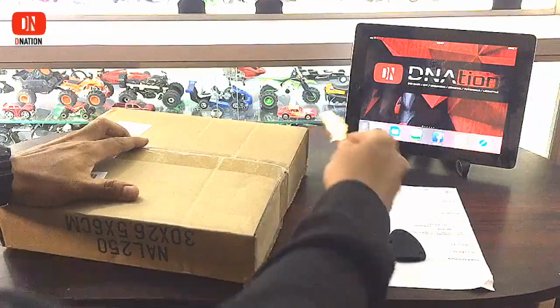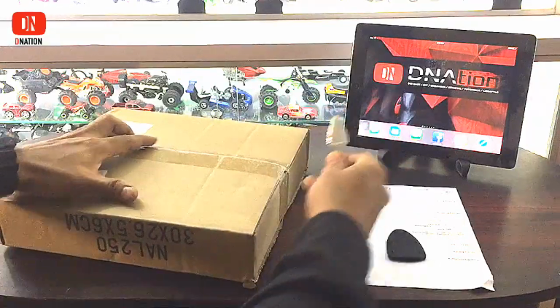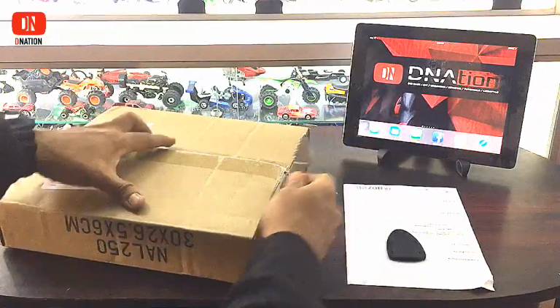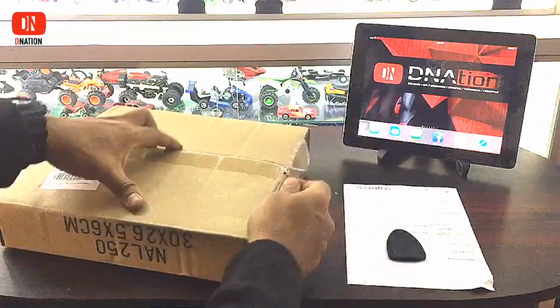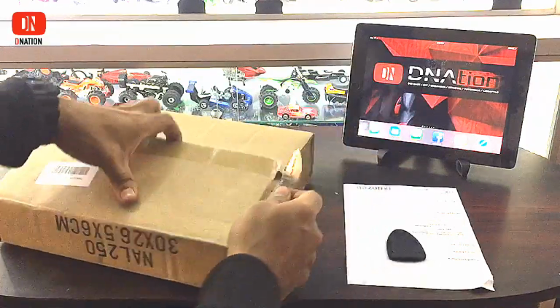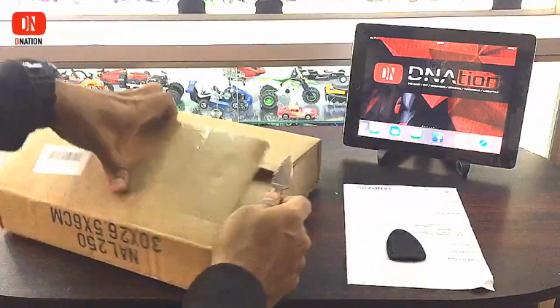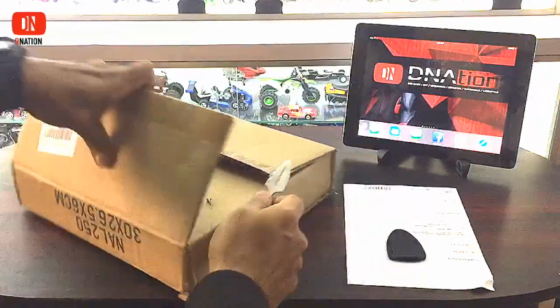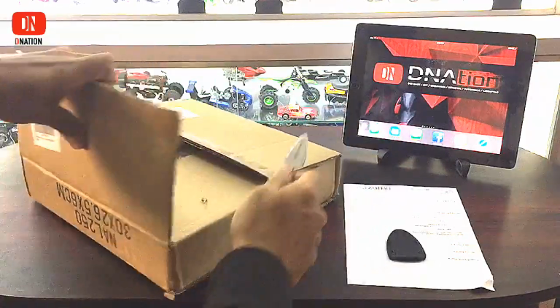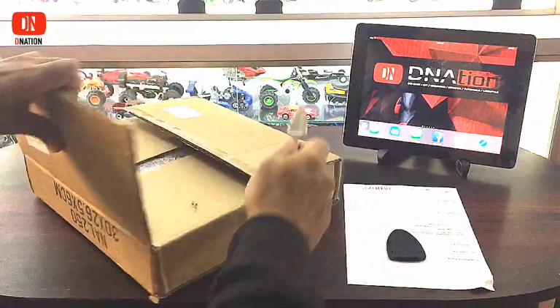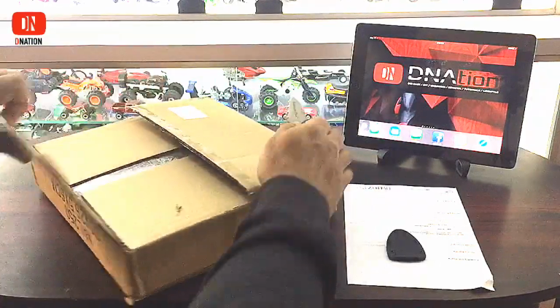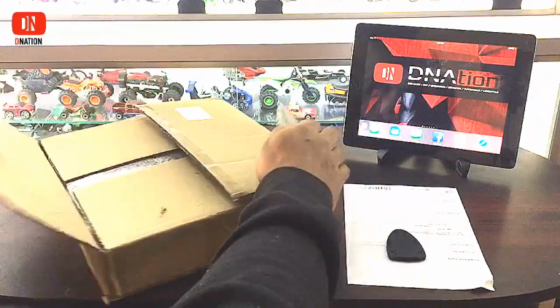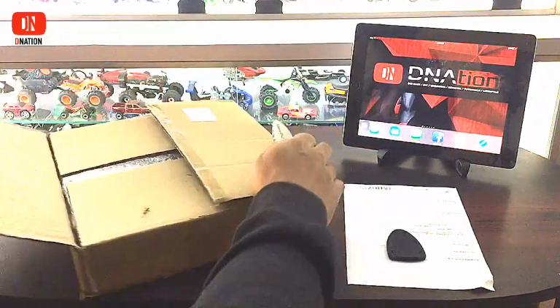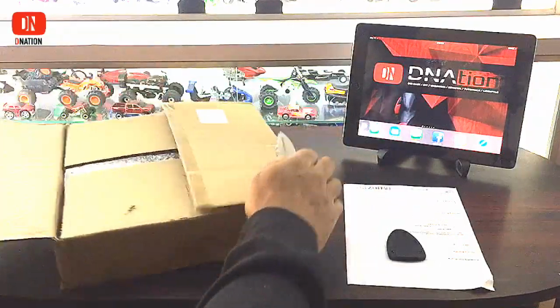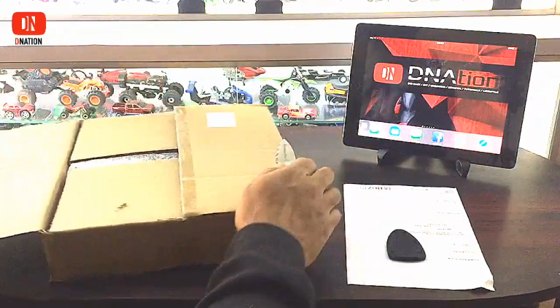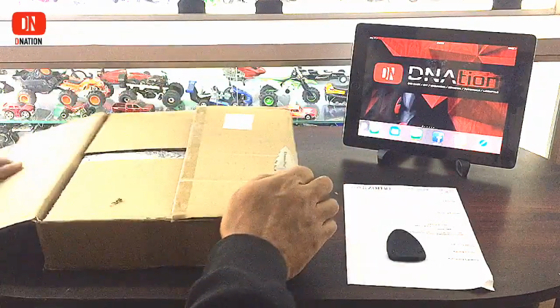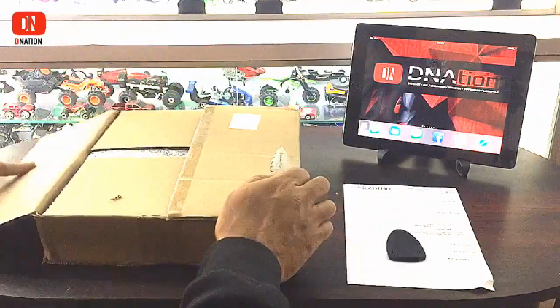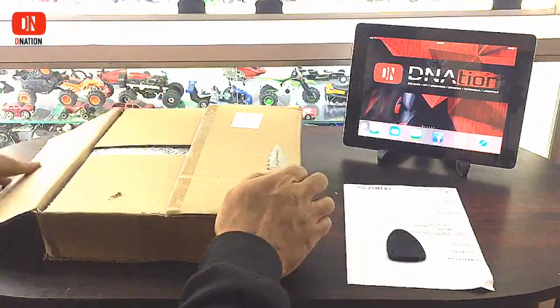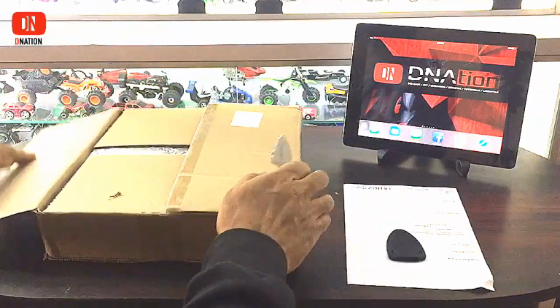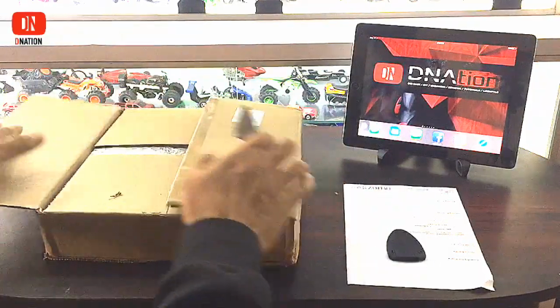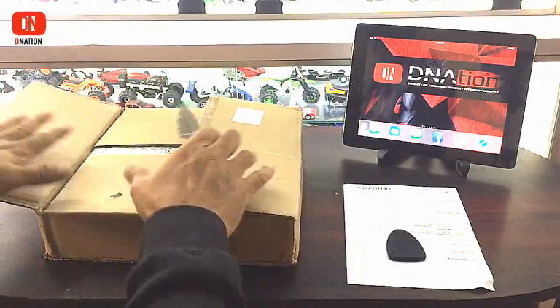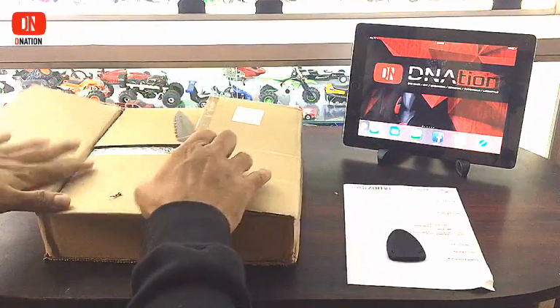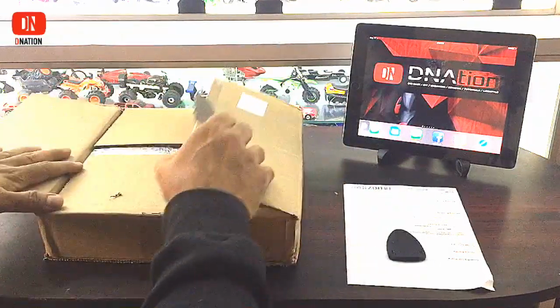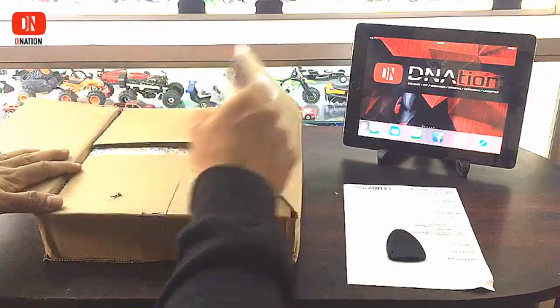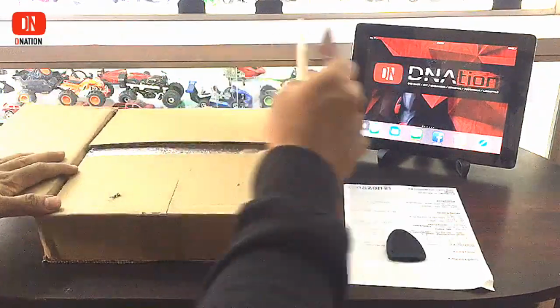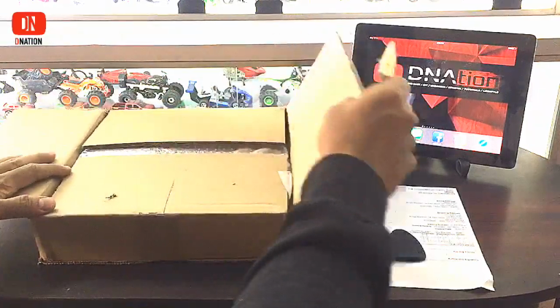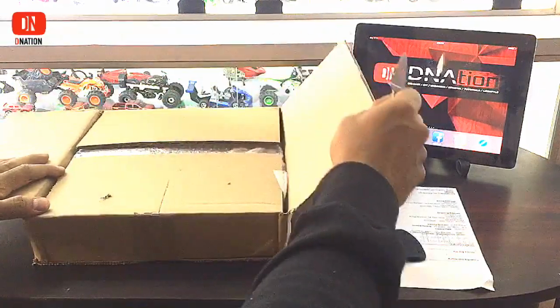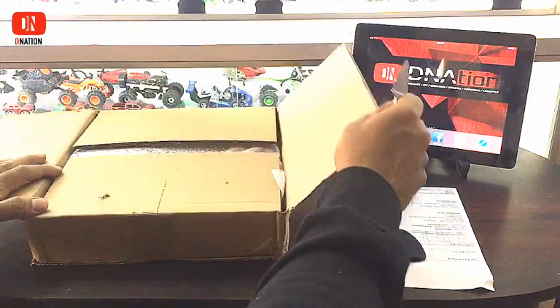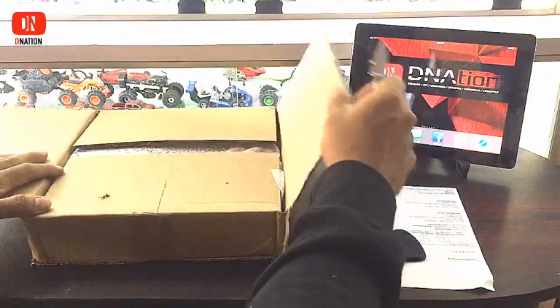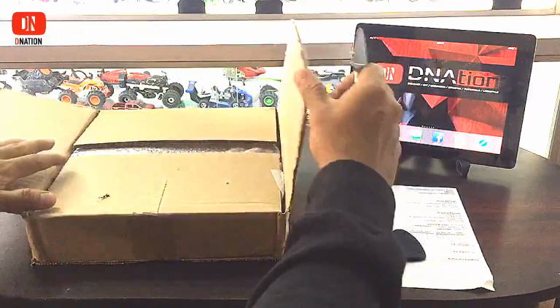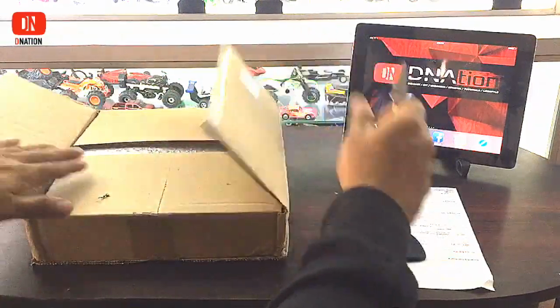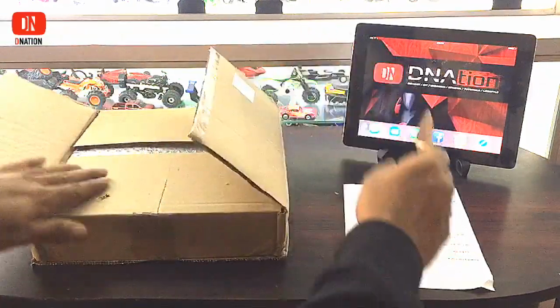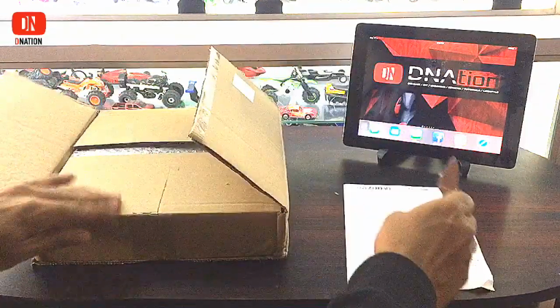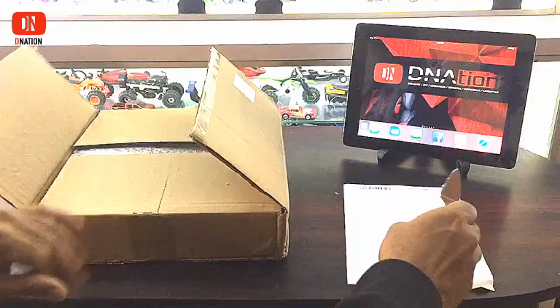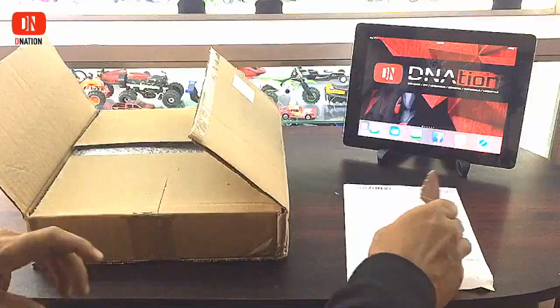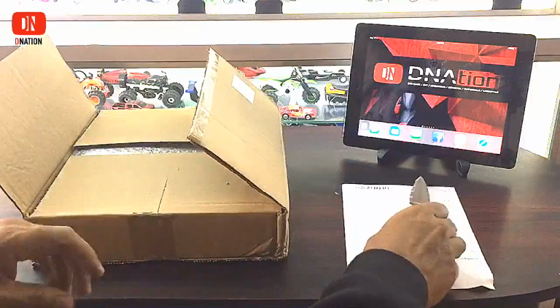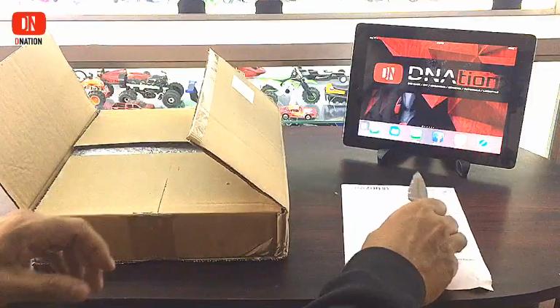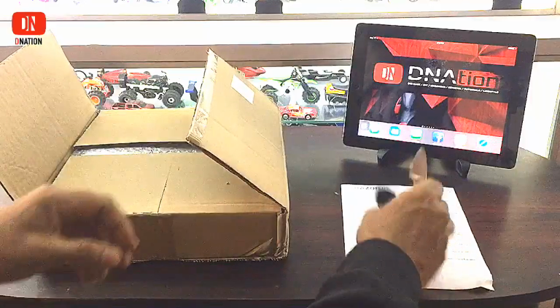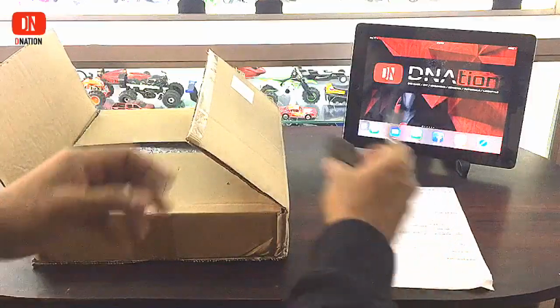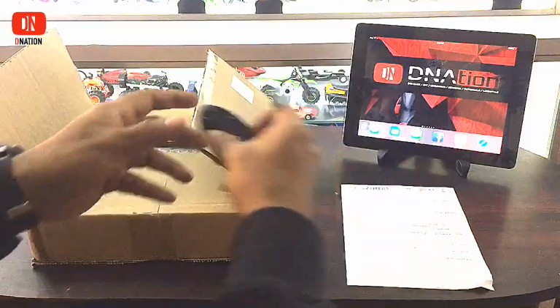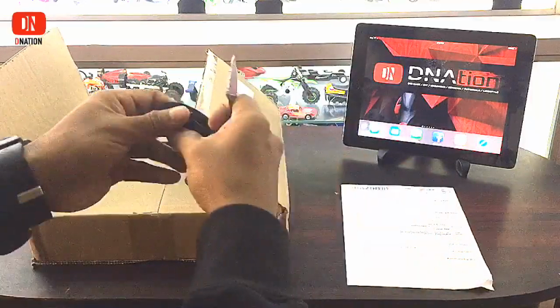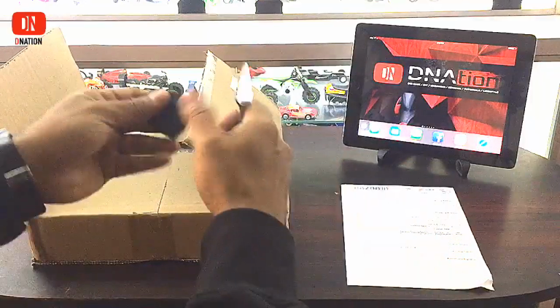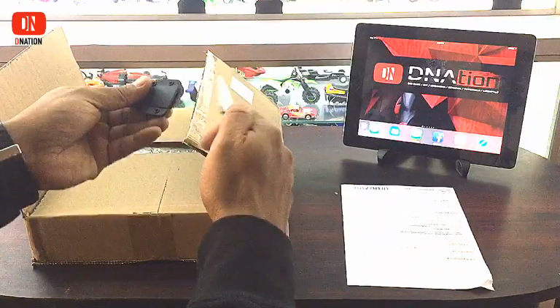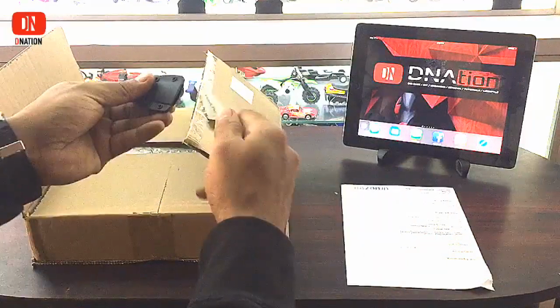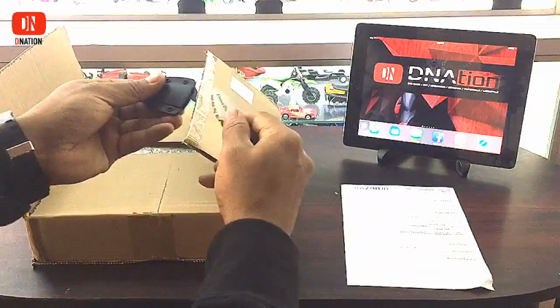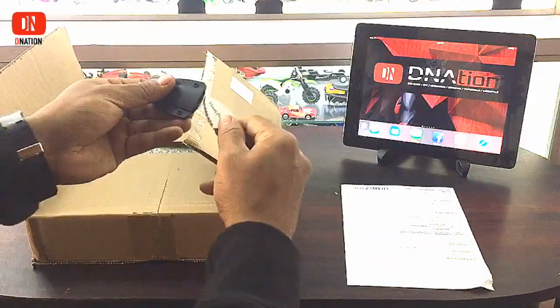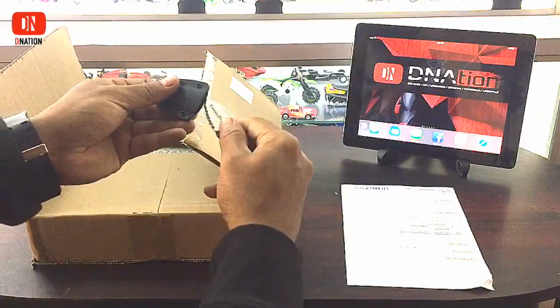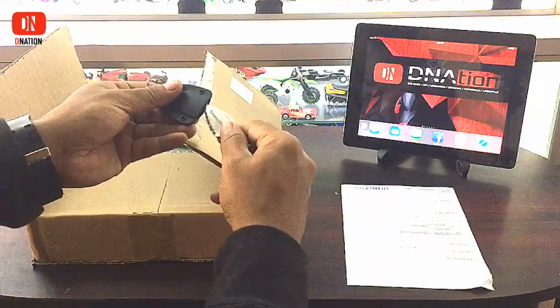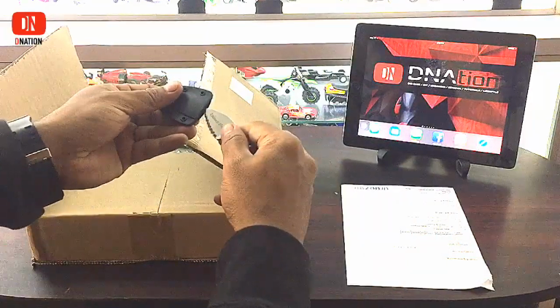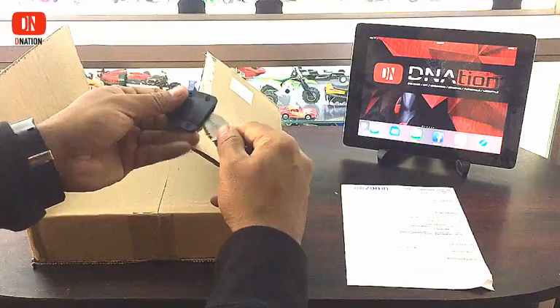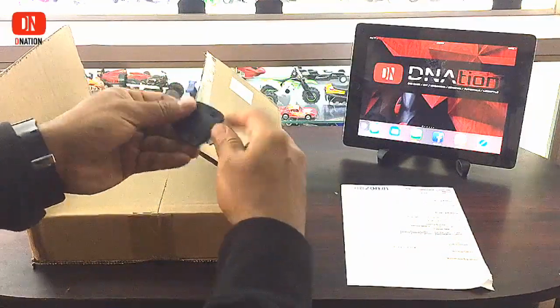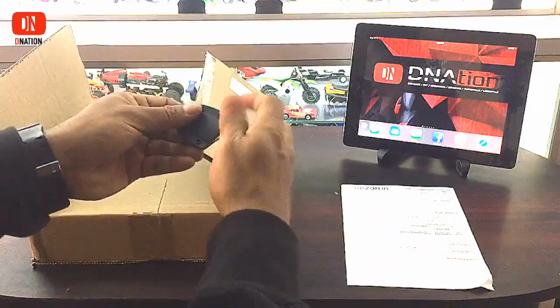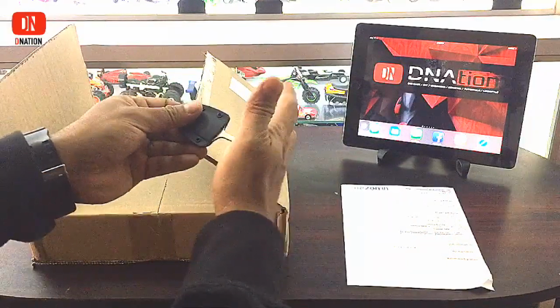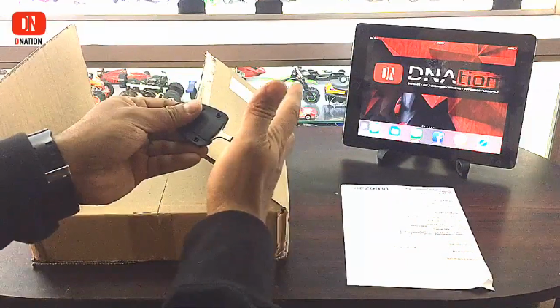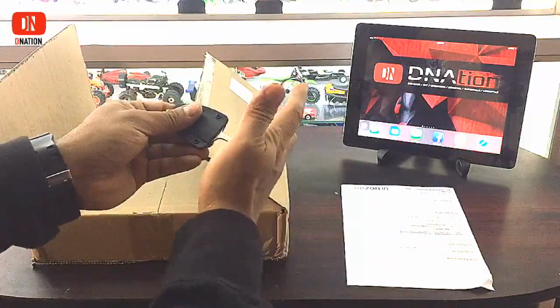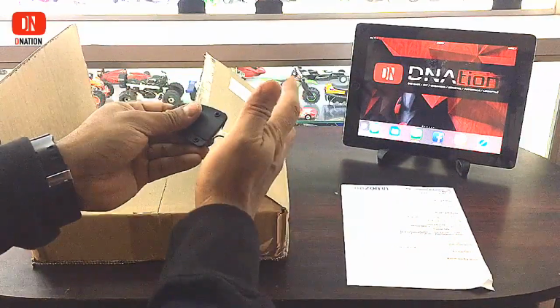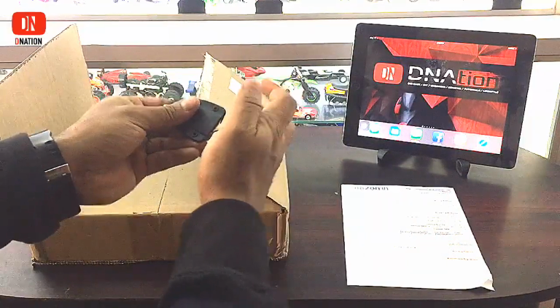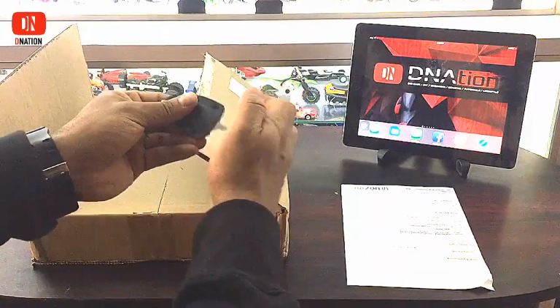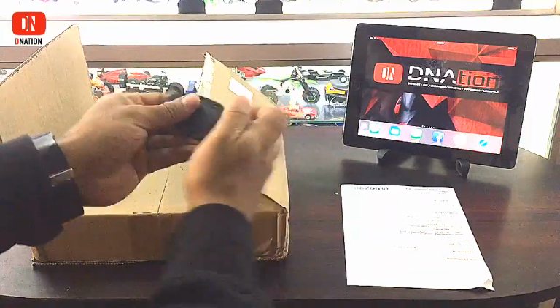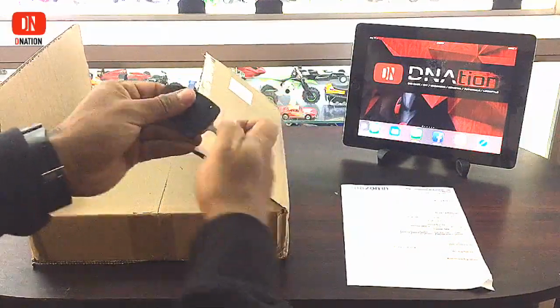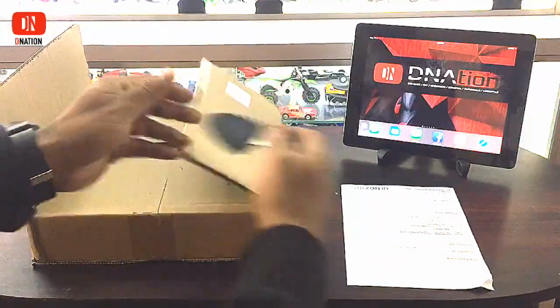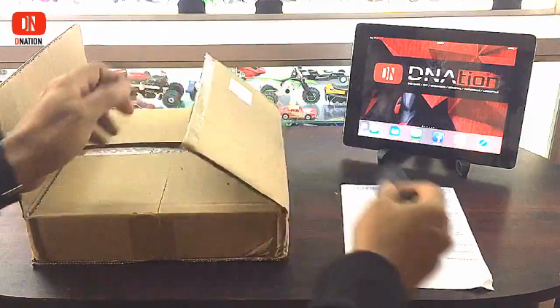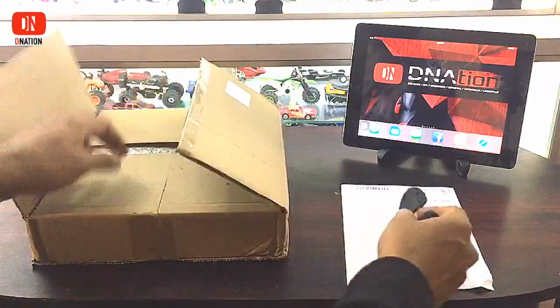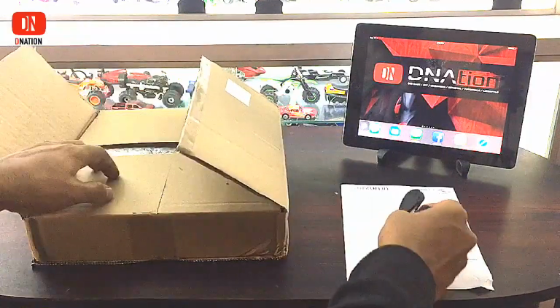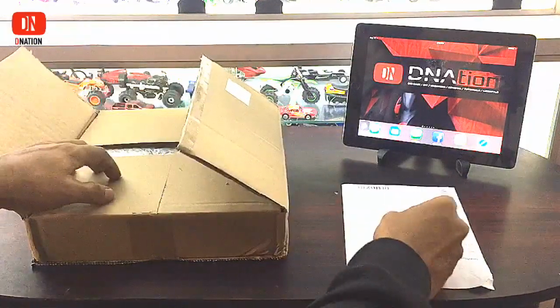Well guys, to be honest with you, I really can't wait to see what's inside this box. I'm really excited and I can't wait to get it open.